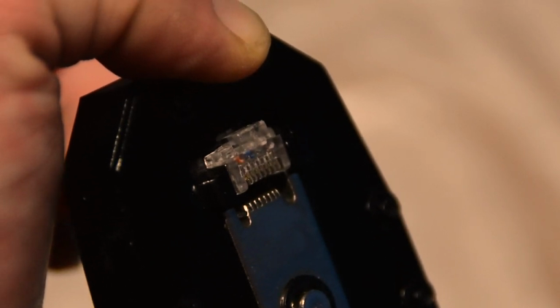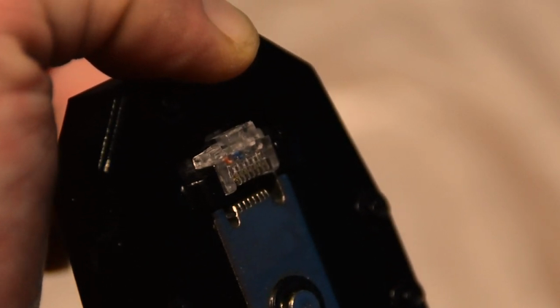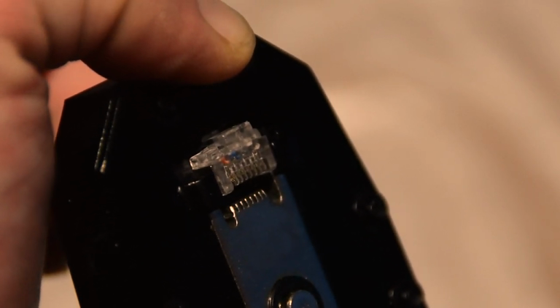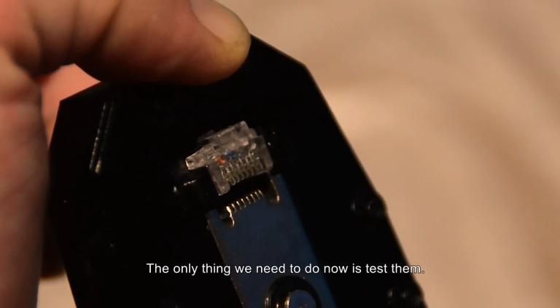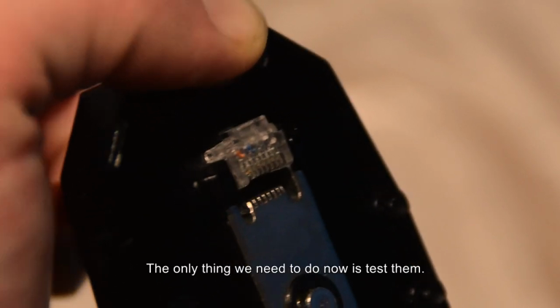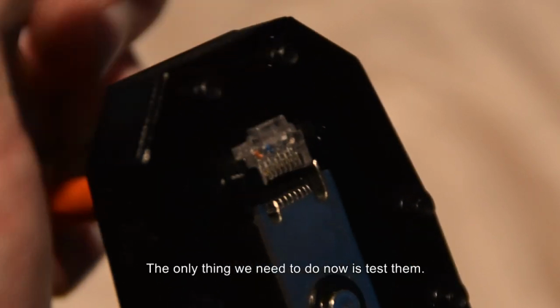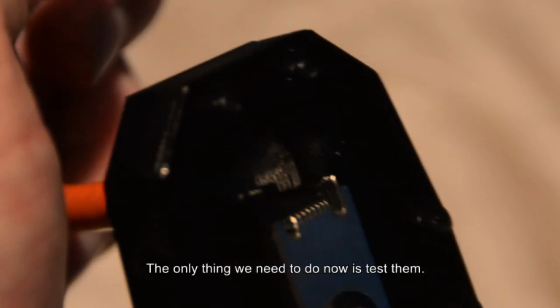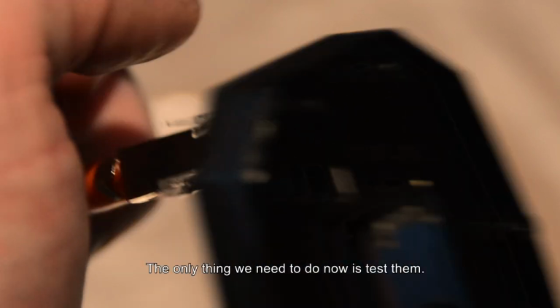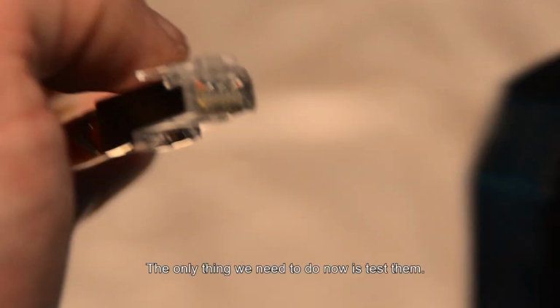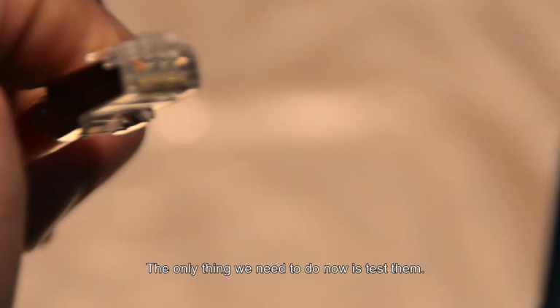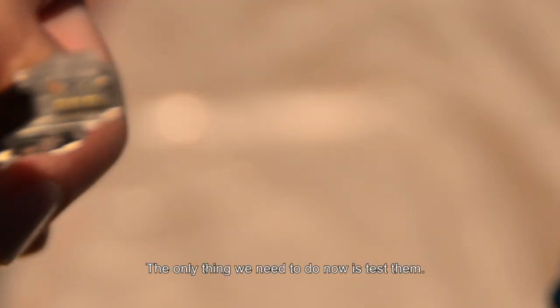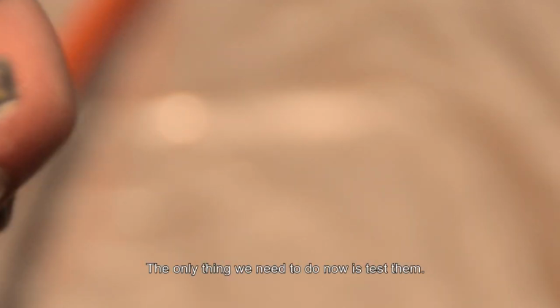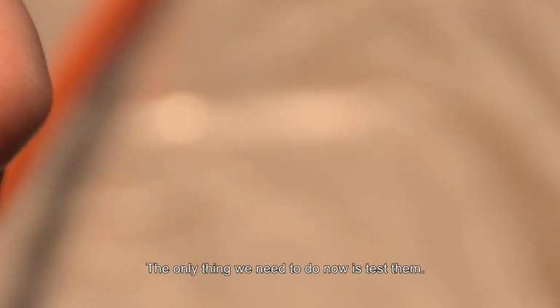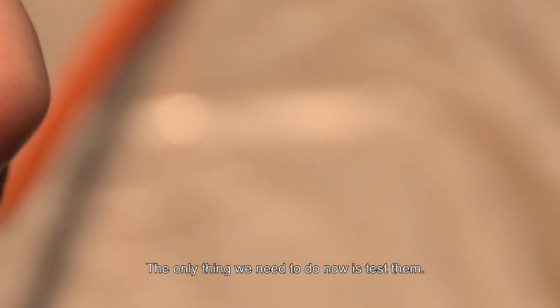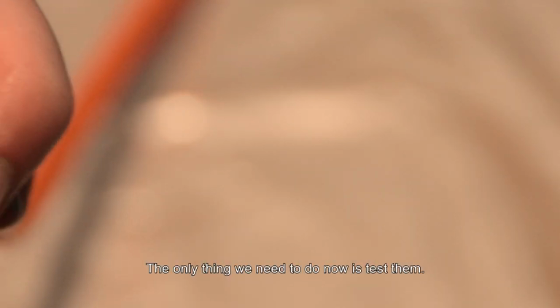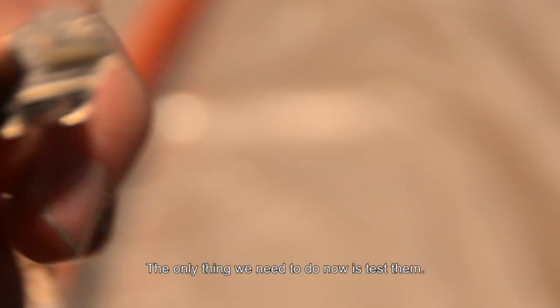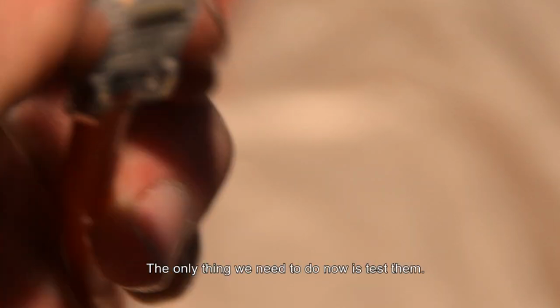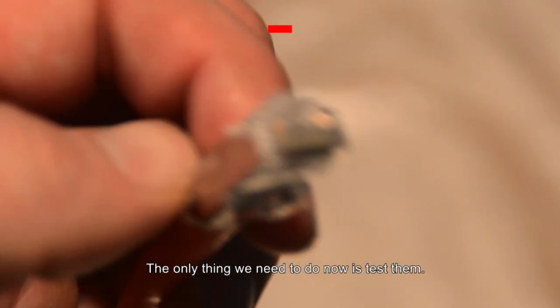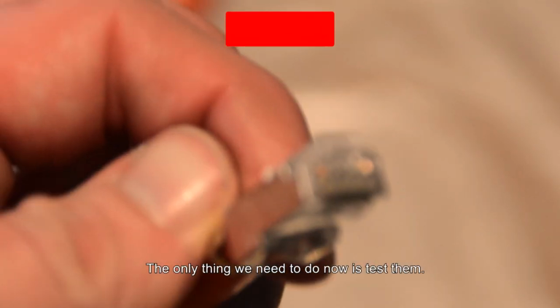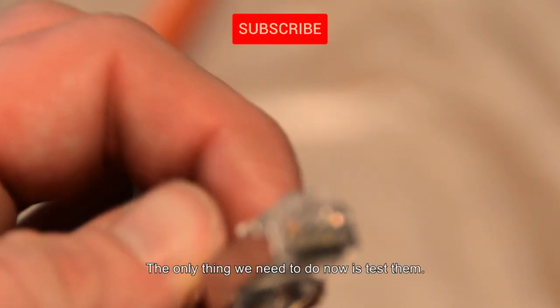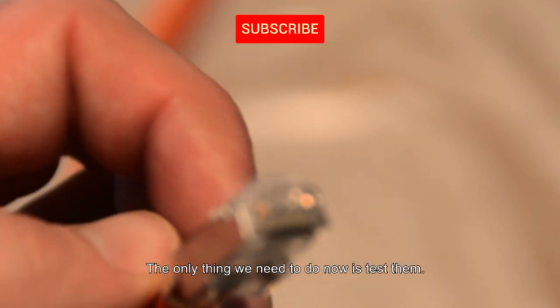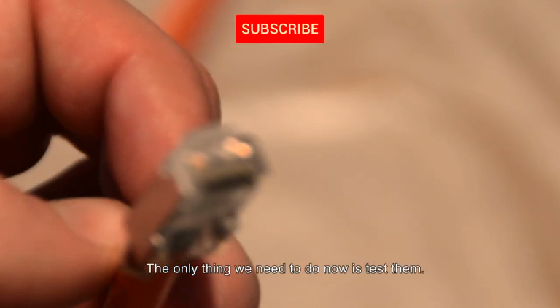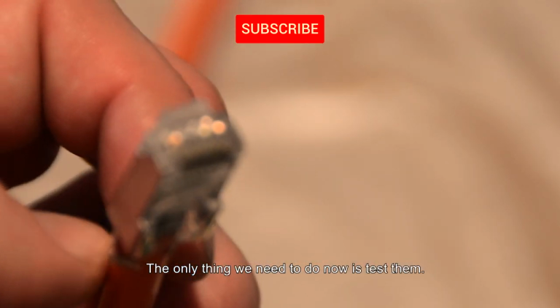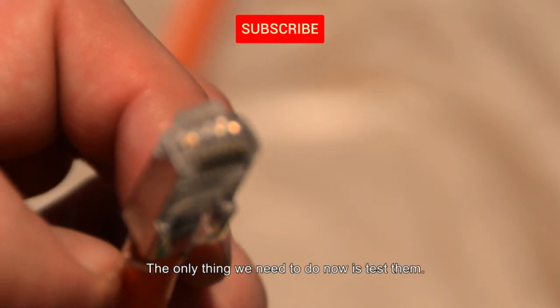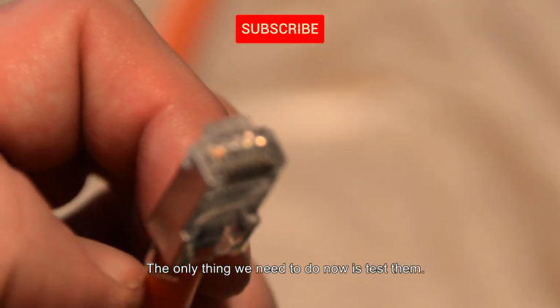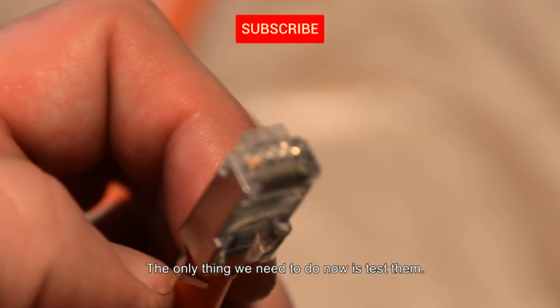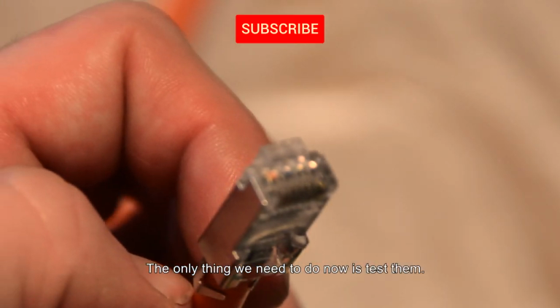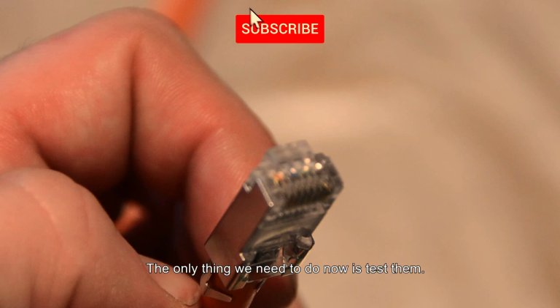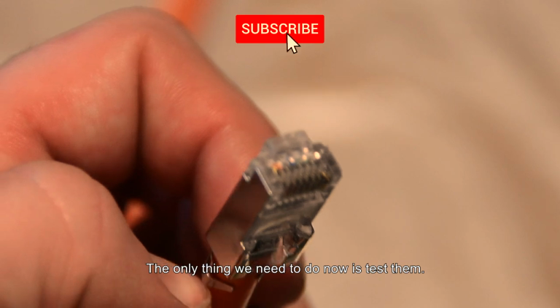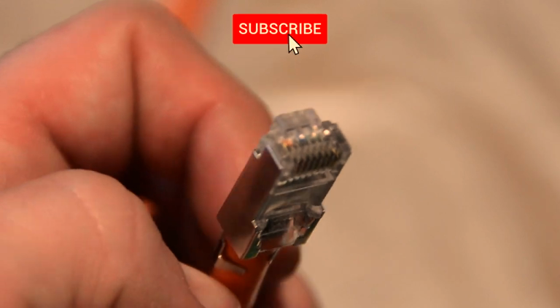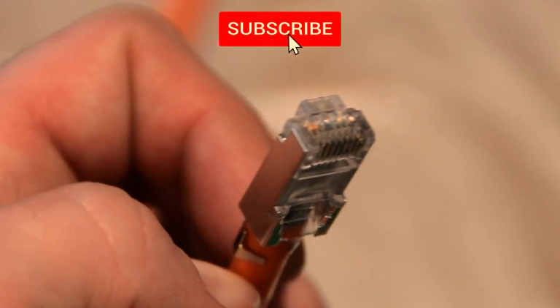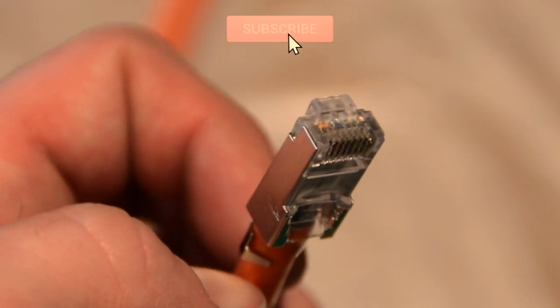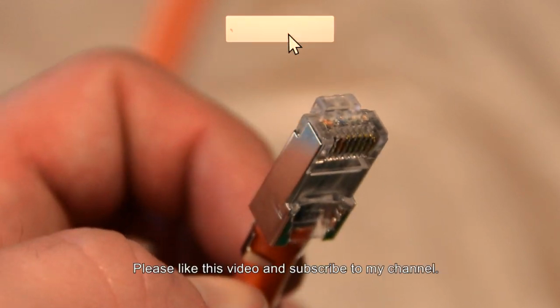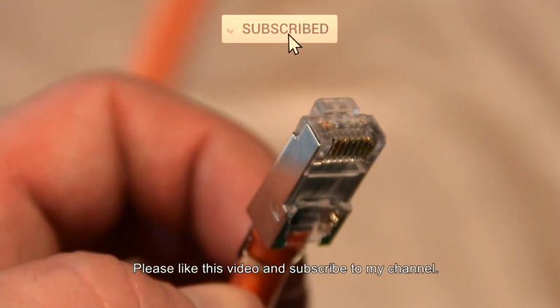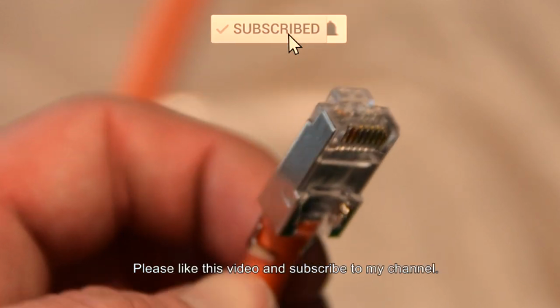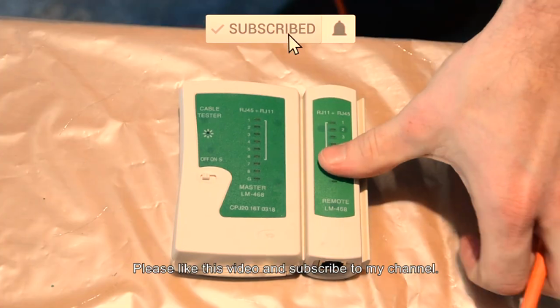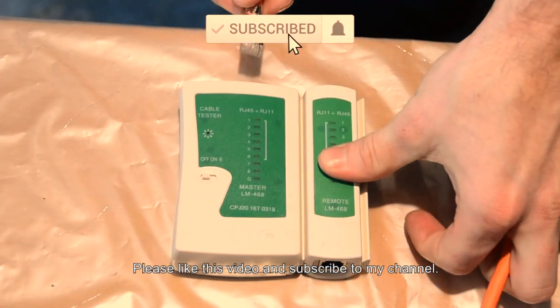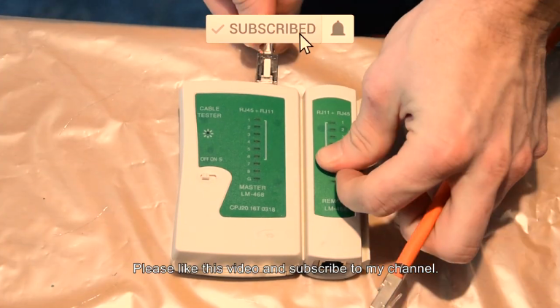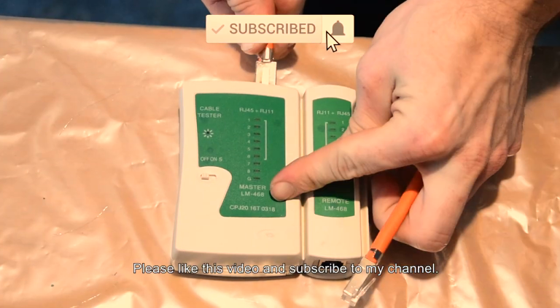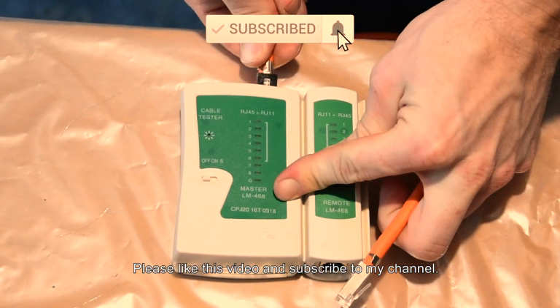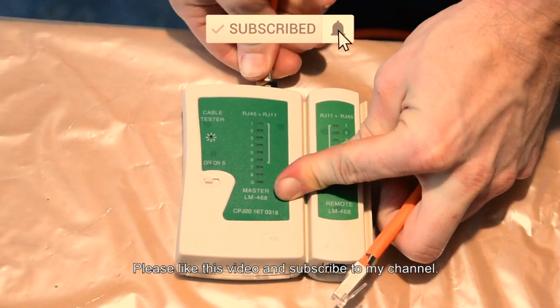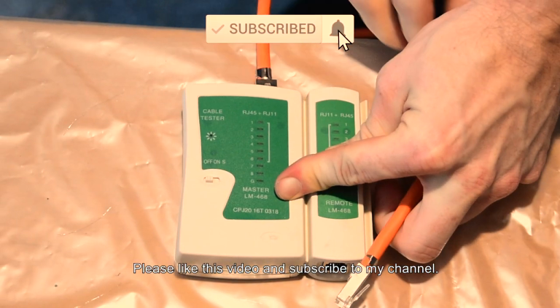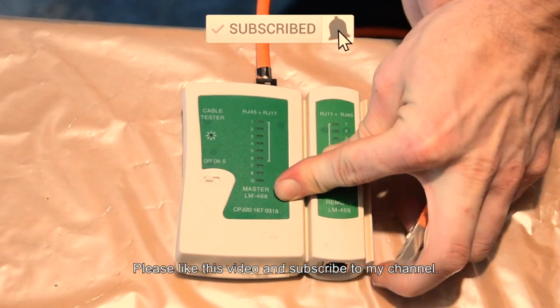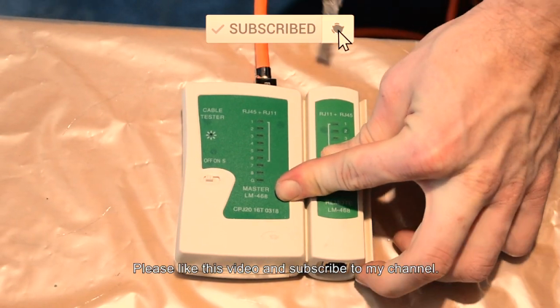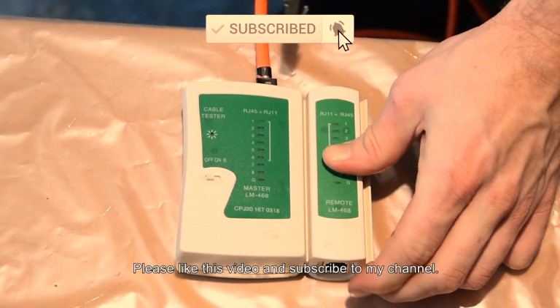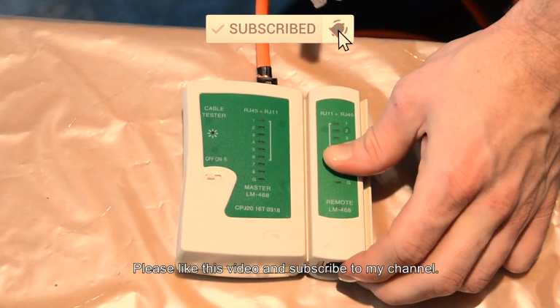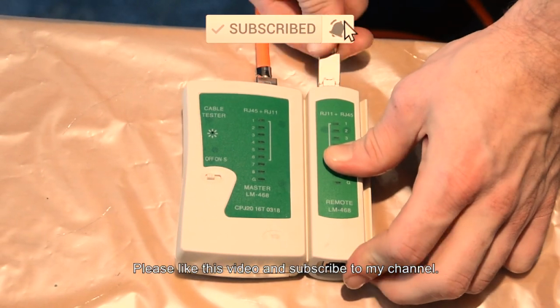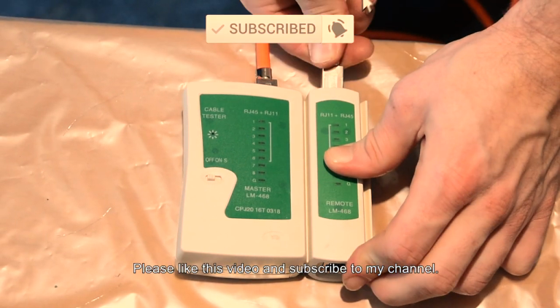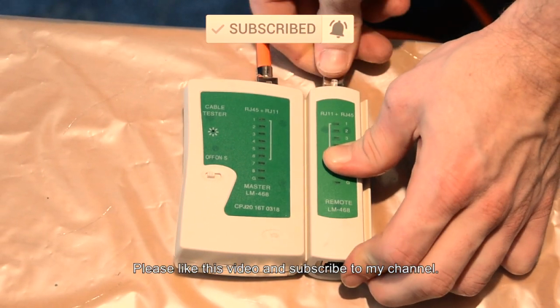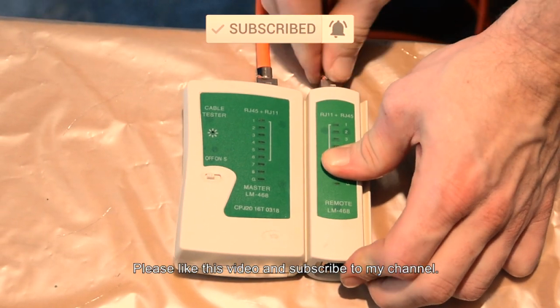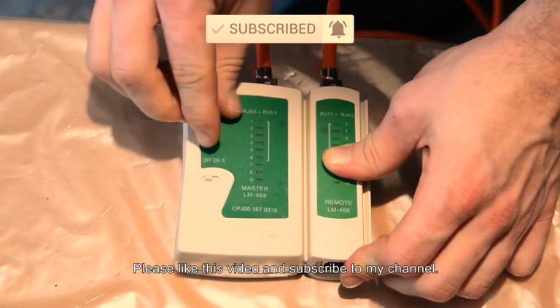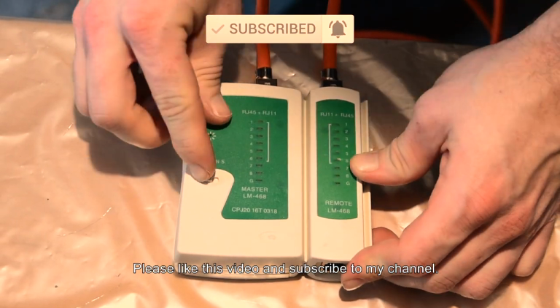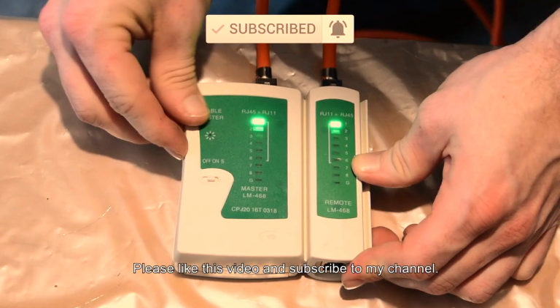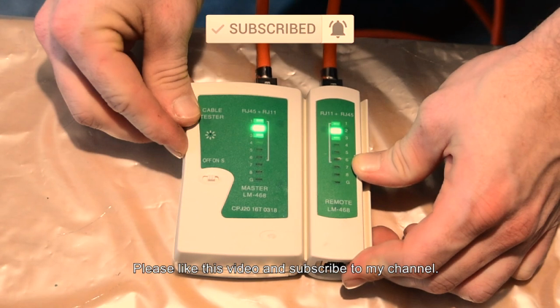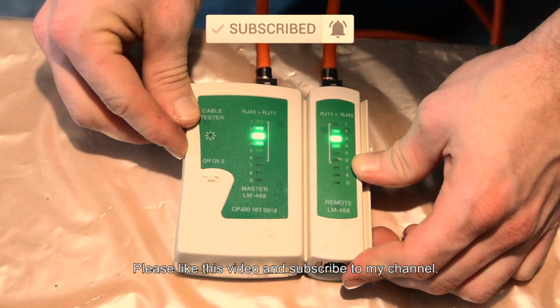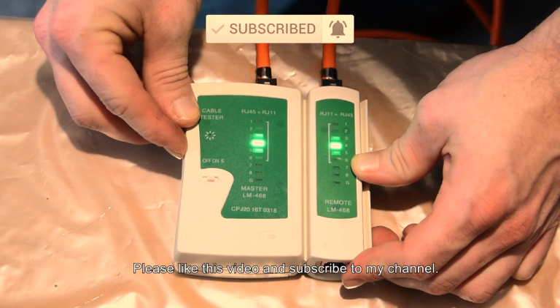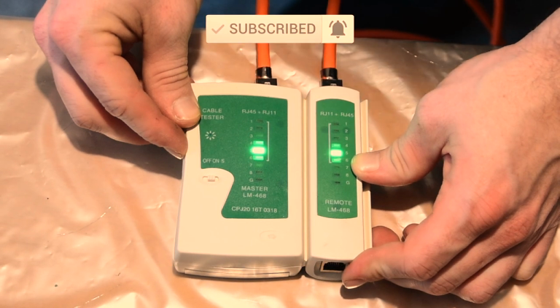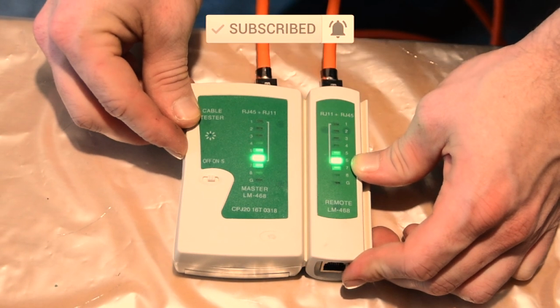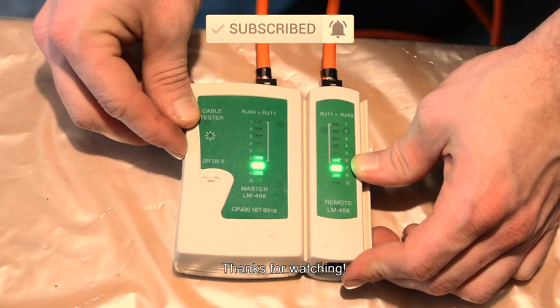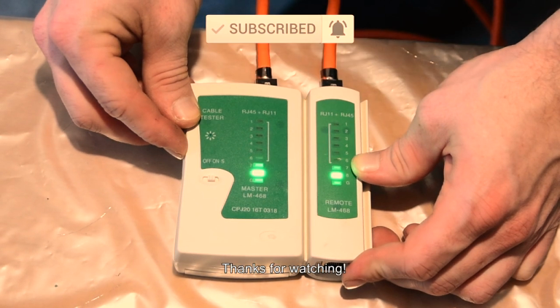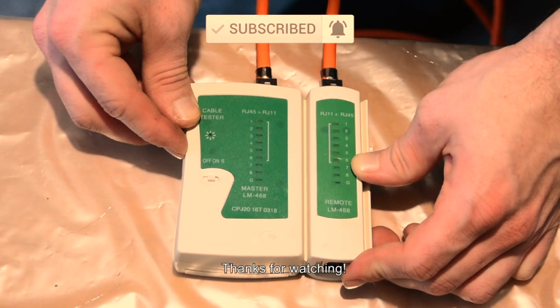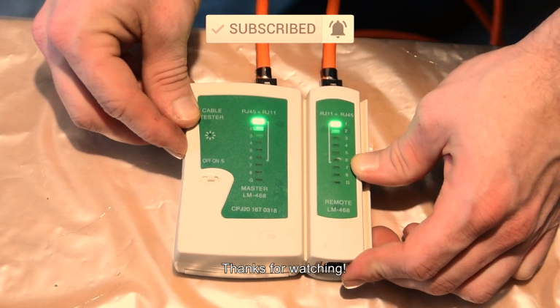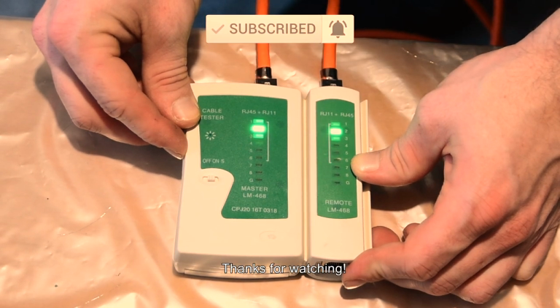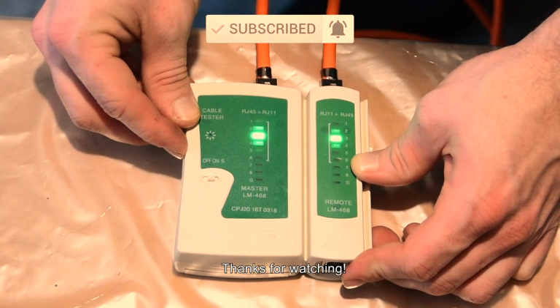The only thing we need to do now is test them. Please like this video and subscribe to my channel. Thanks for watching.